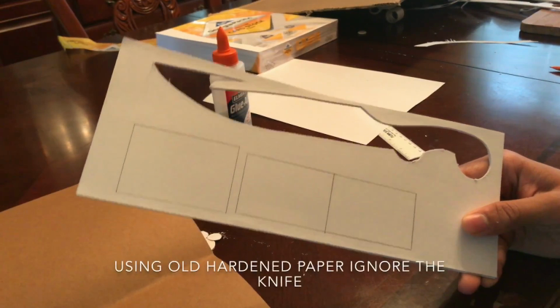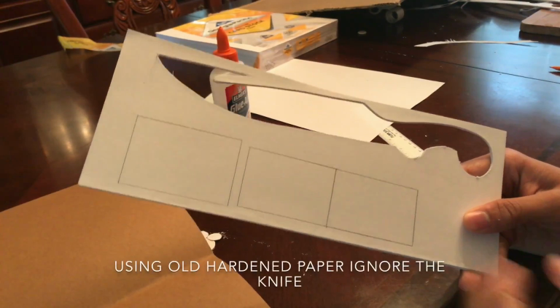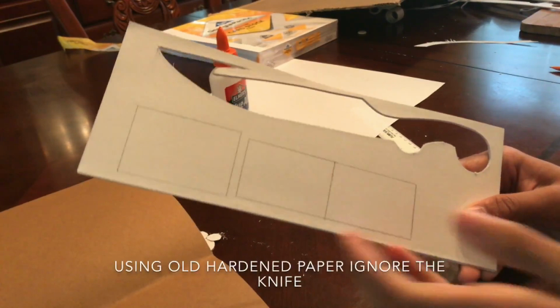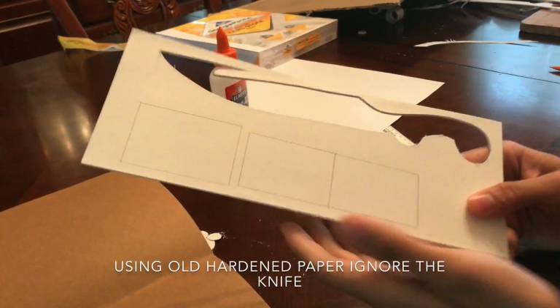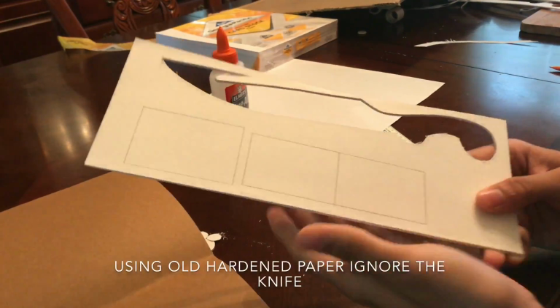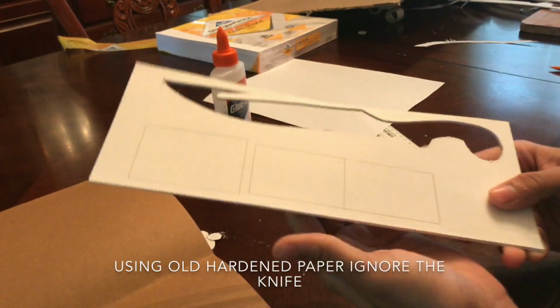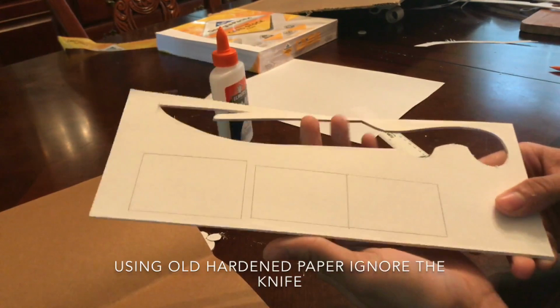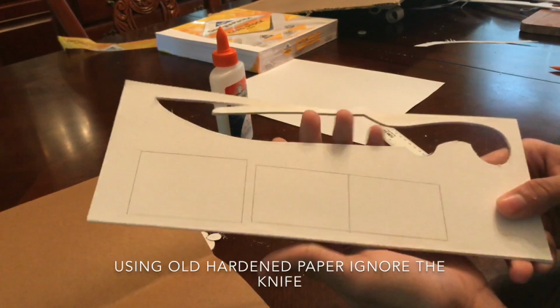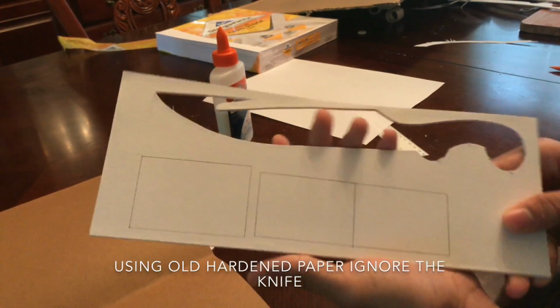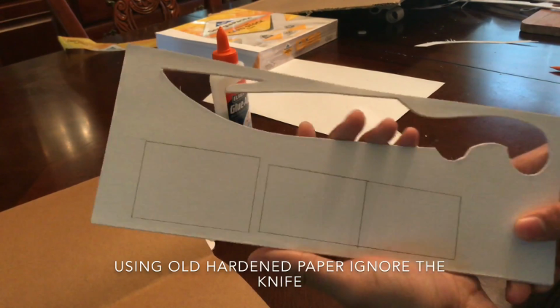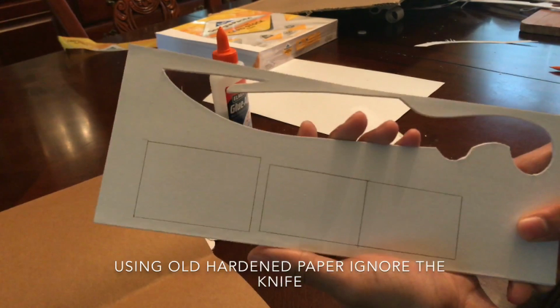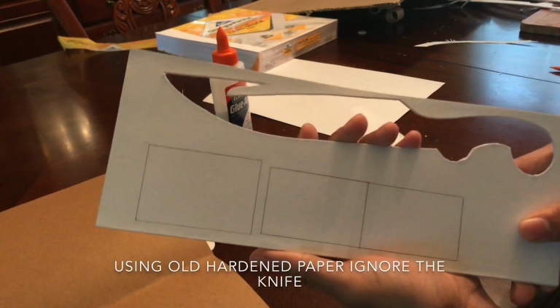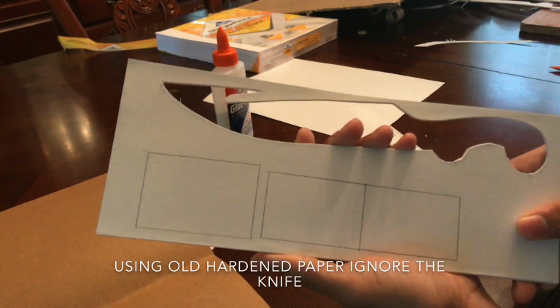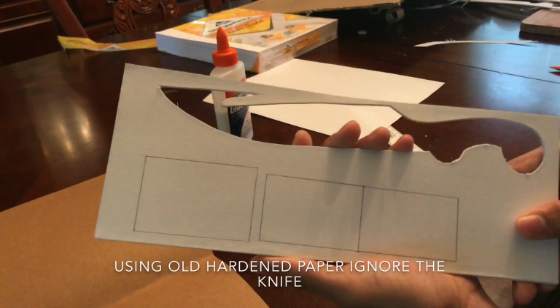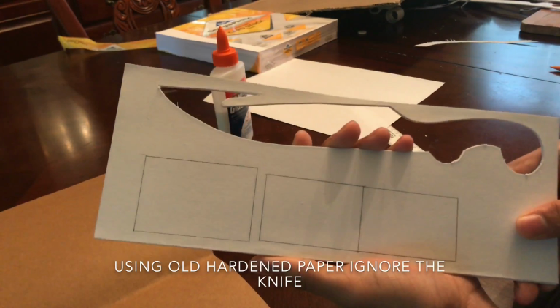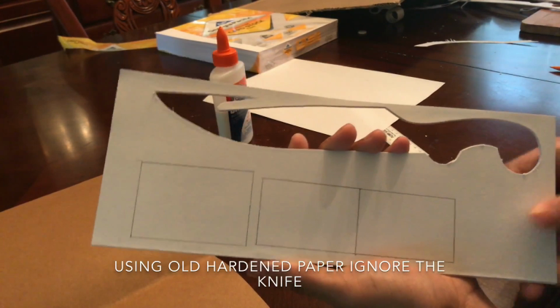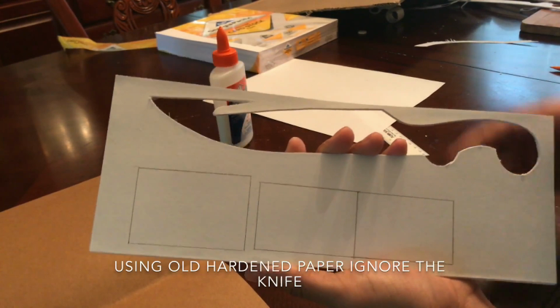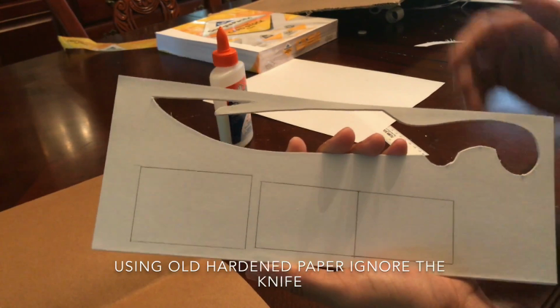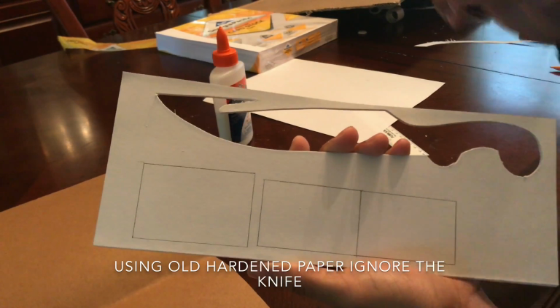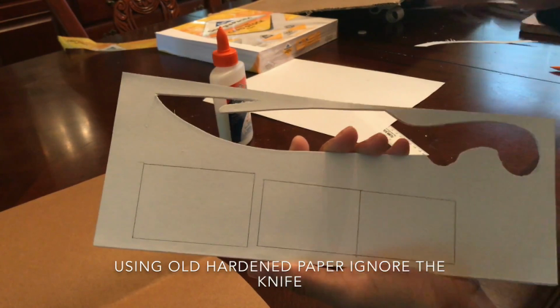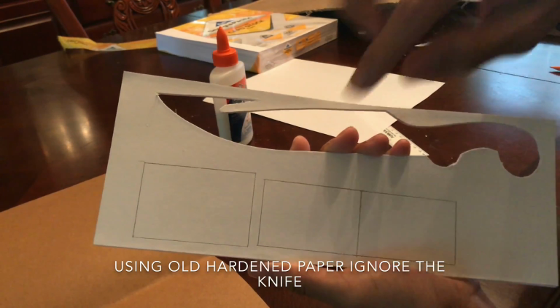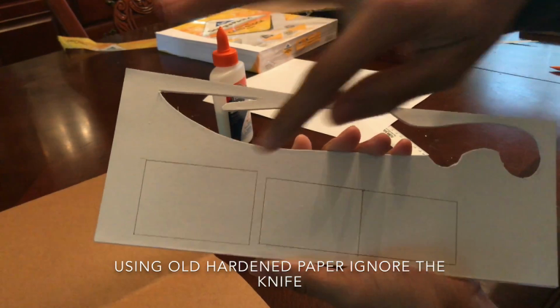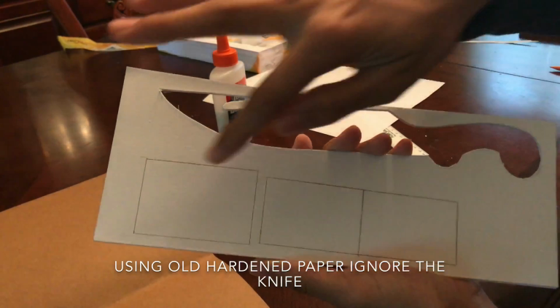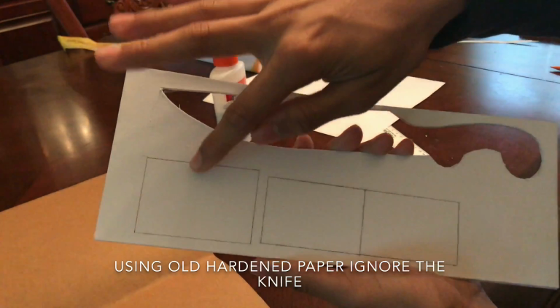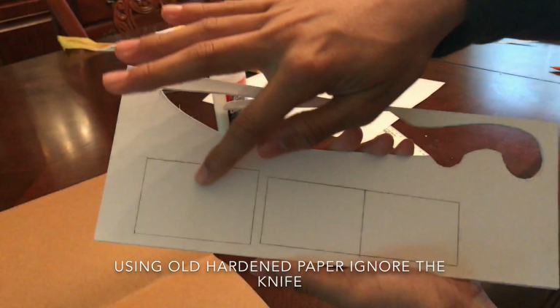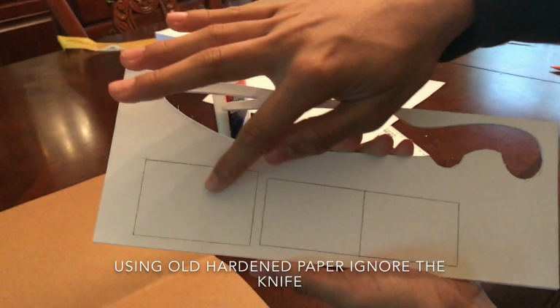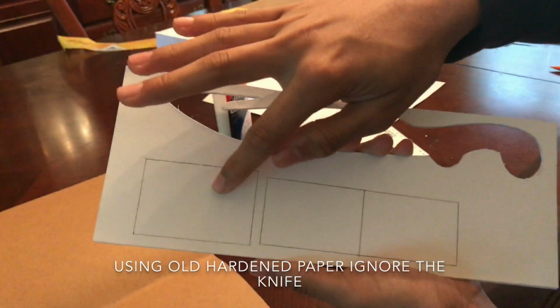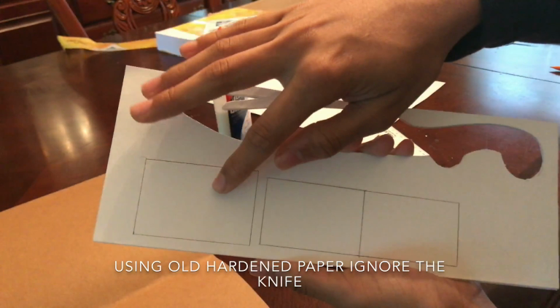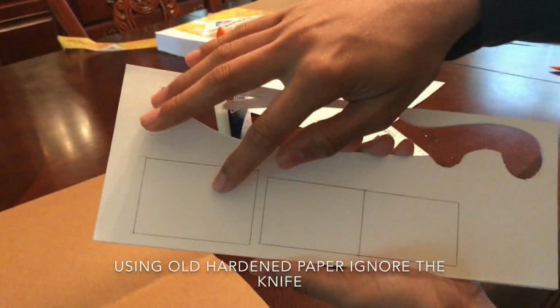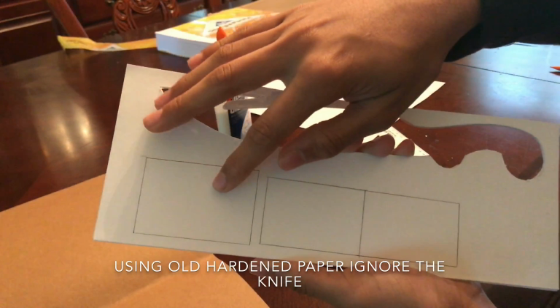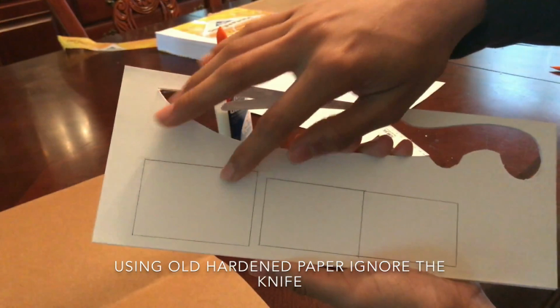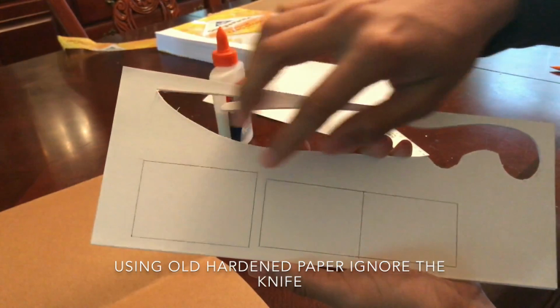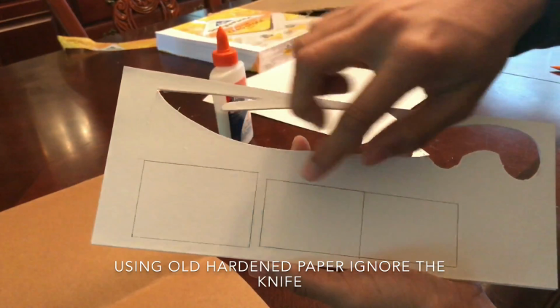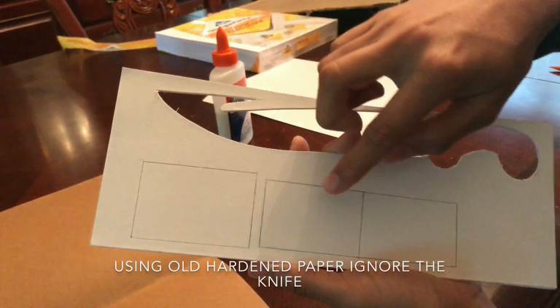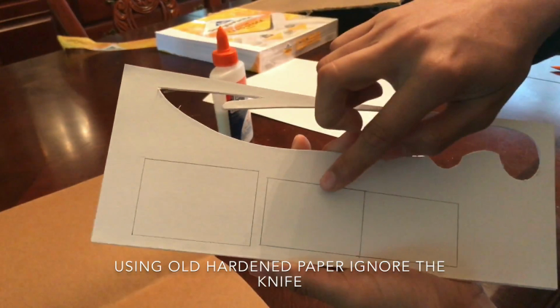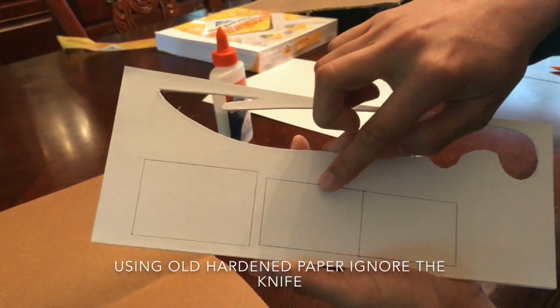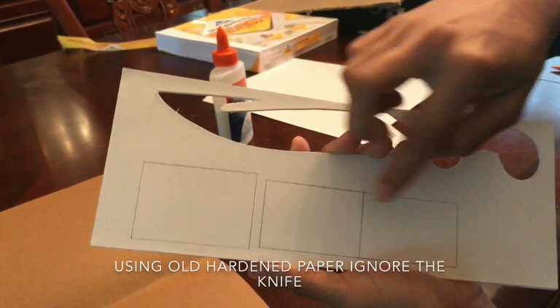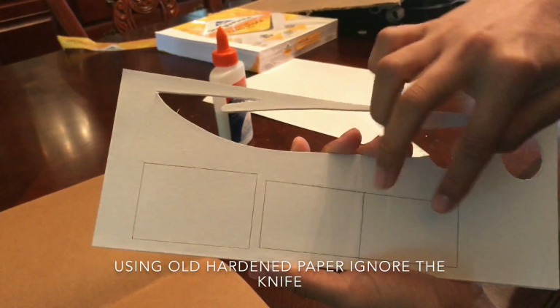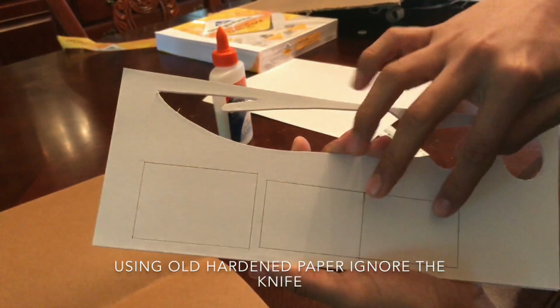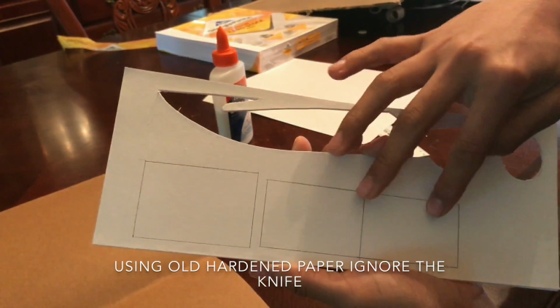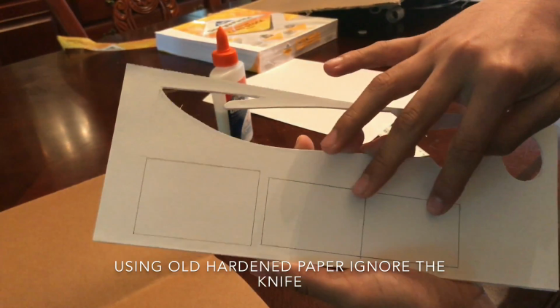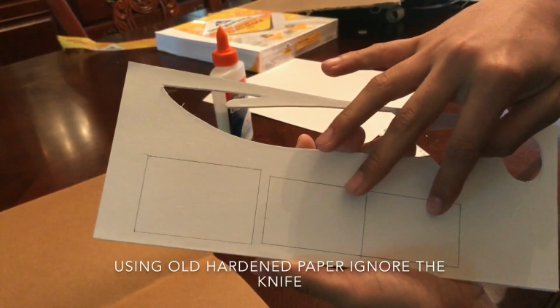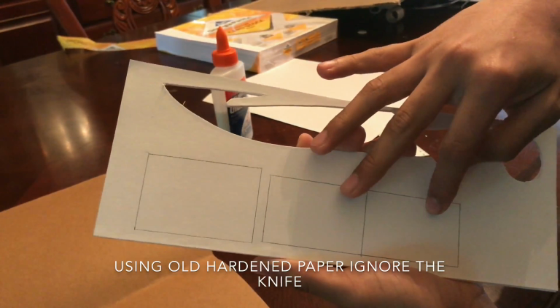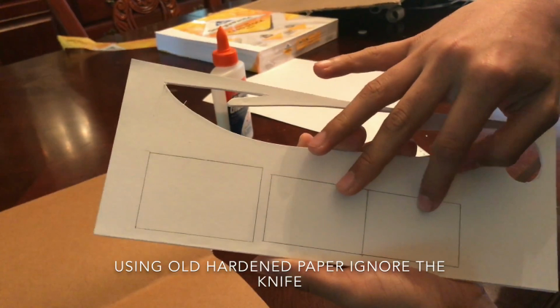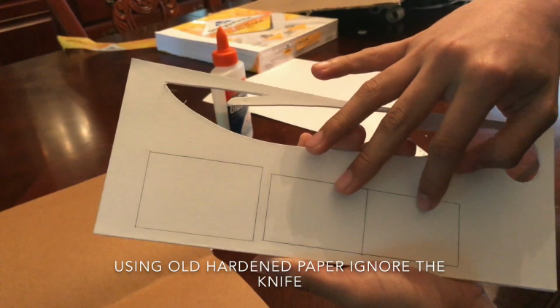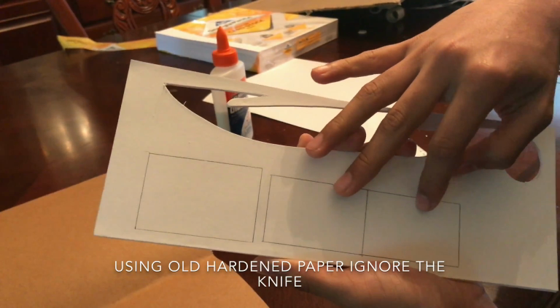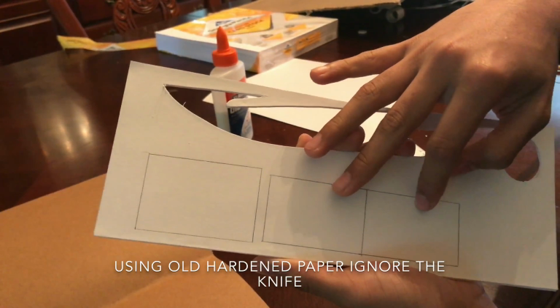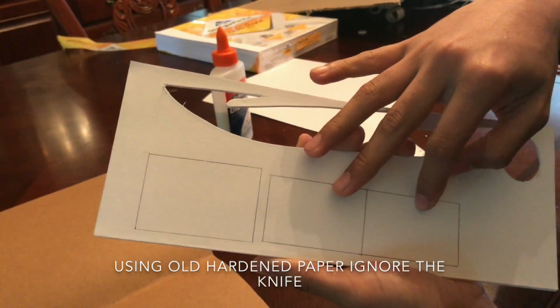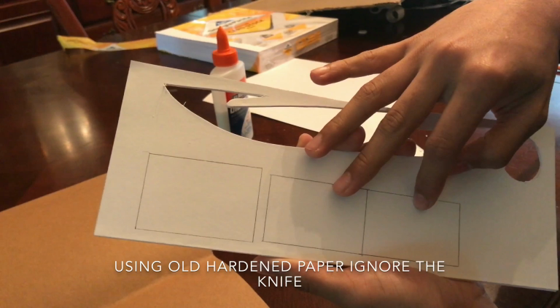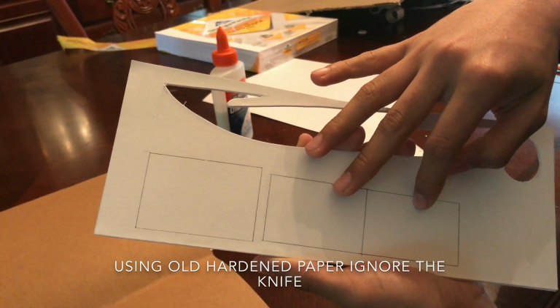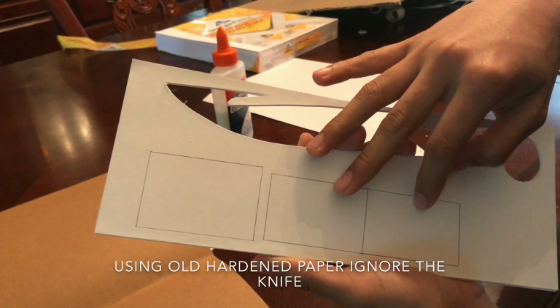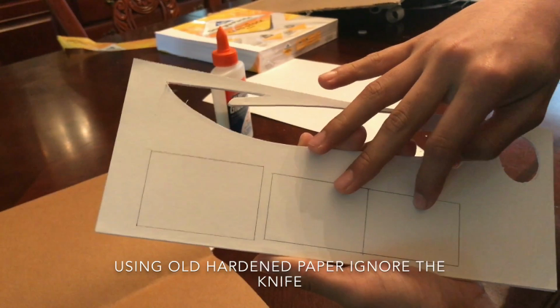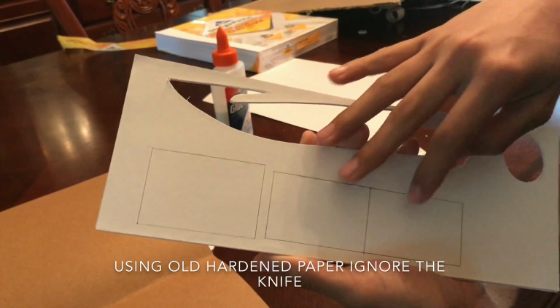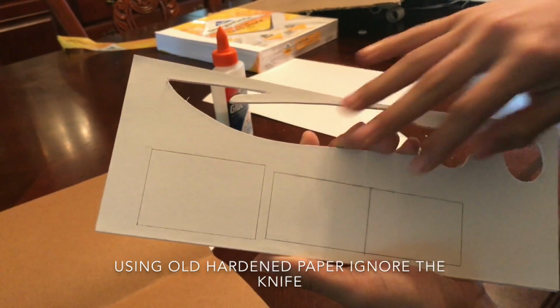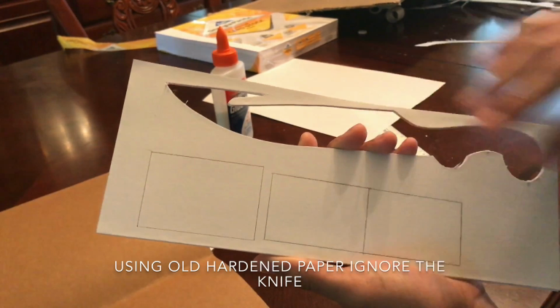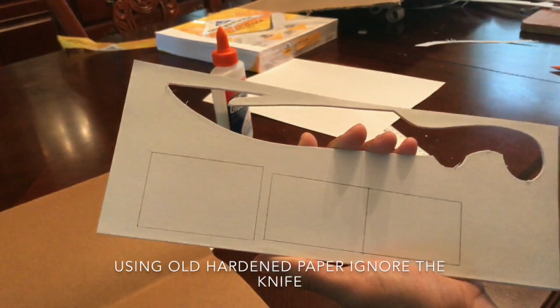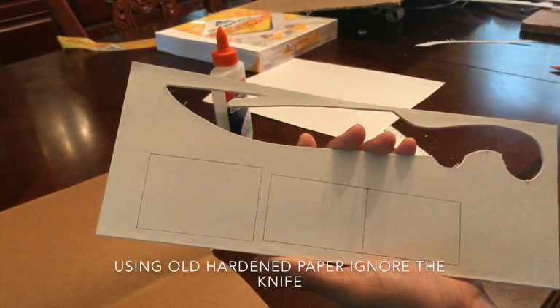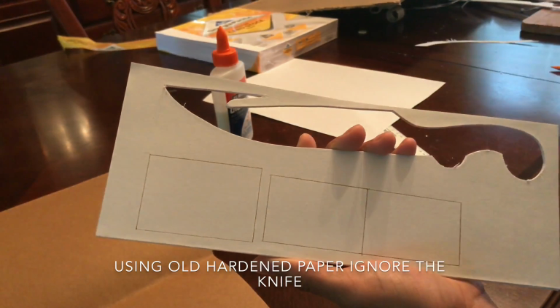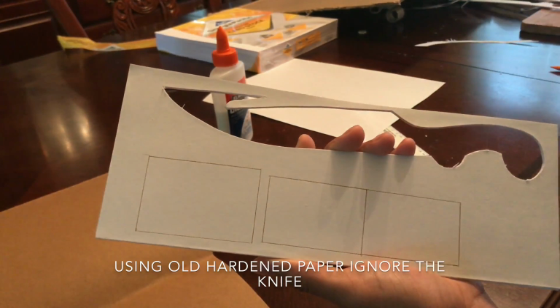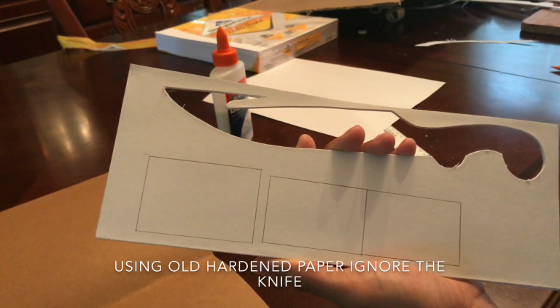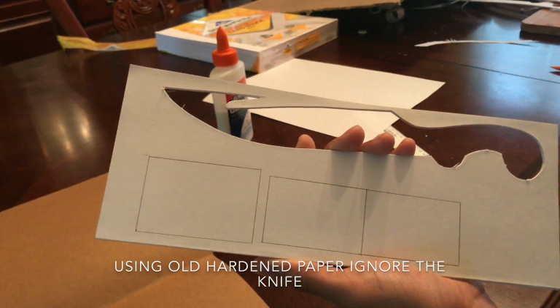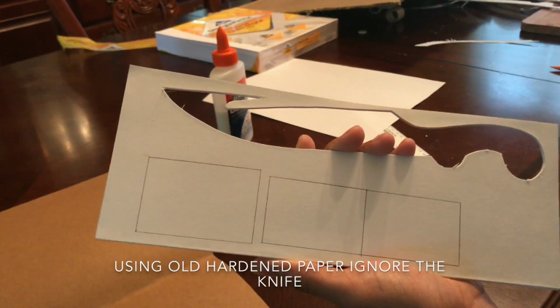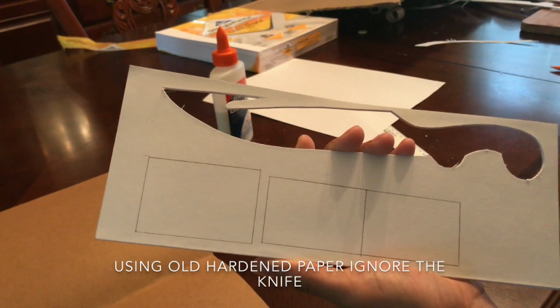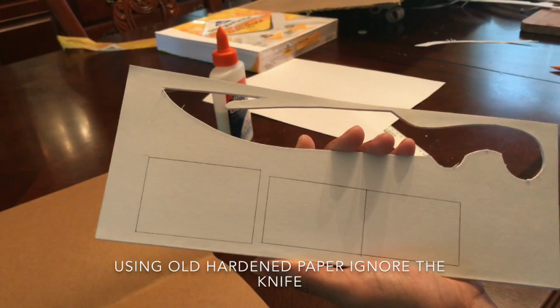Ignore the rectangle on the left, but the two small rectangles on the right are what the template will look like, and I'm going to cut these two out of the hardened paper.